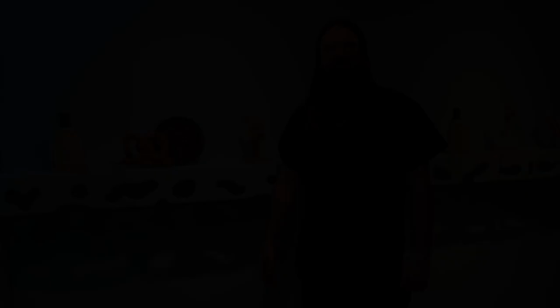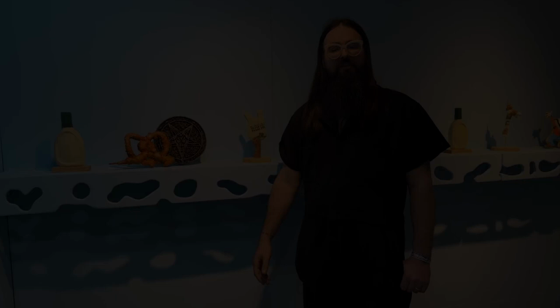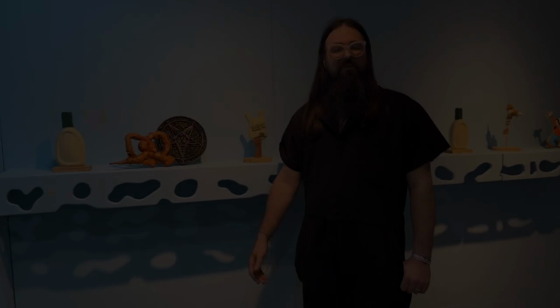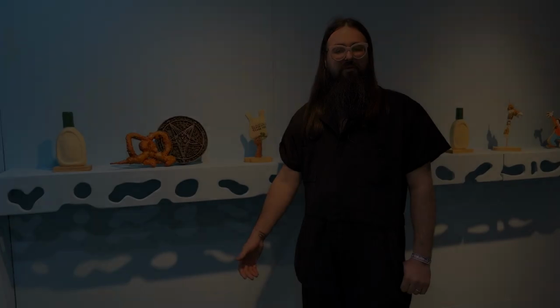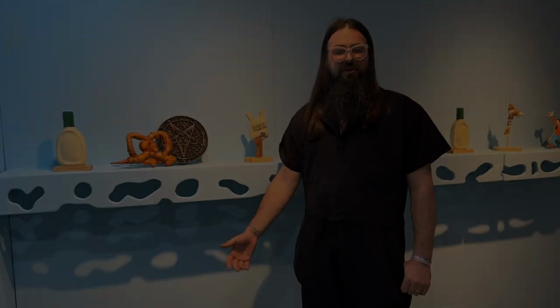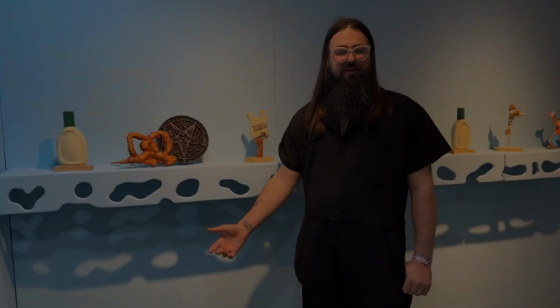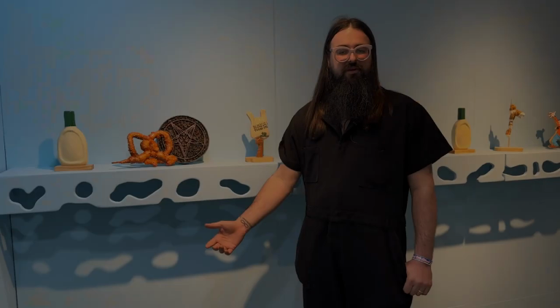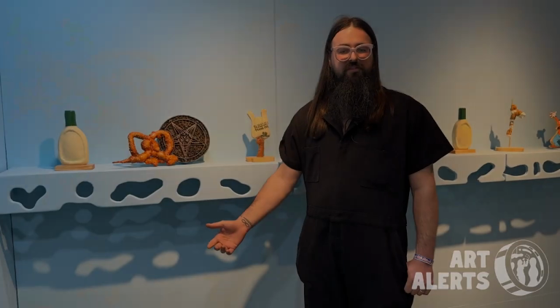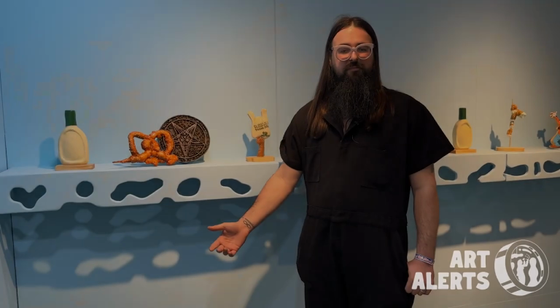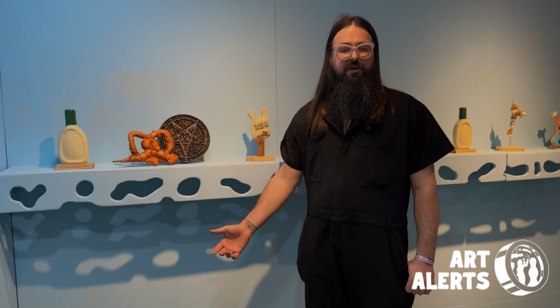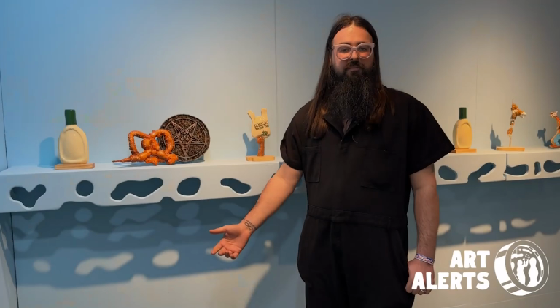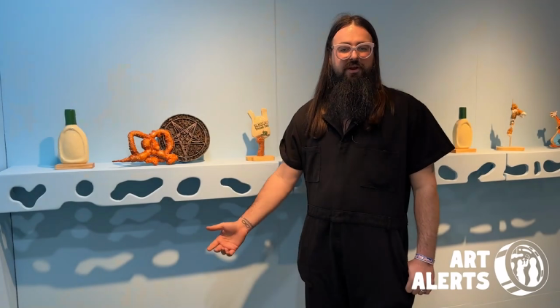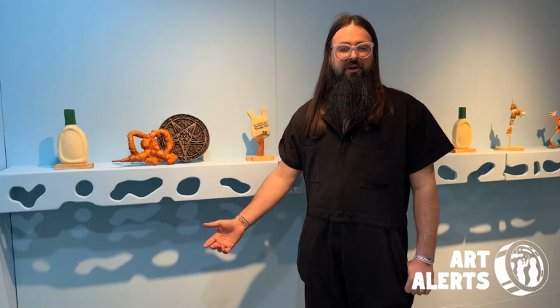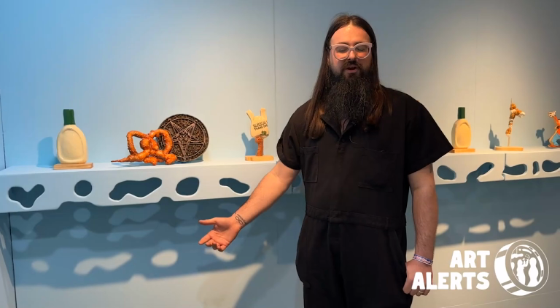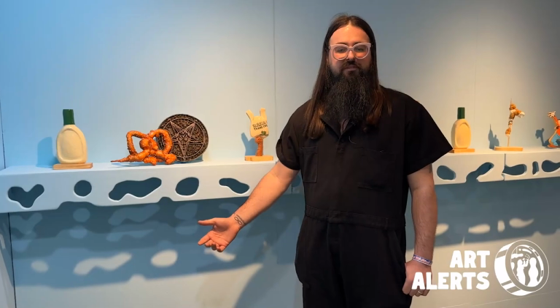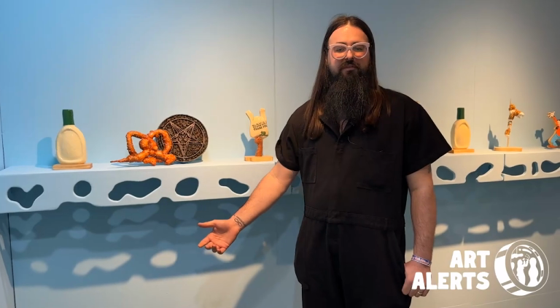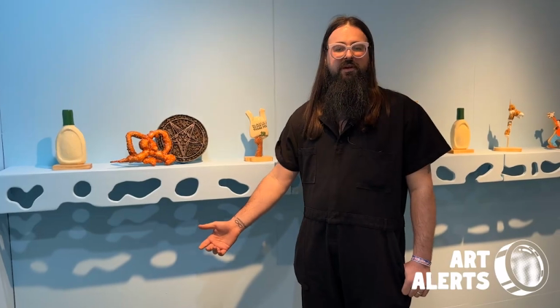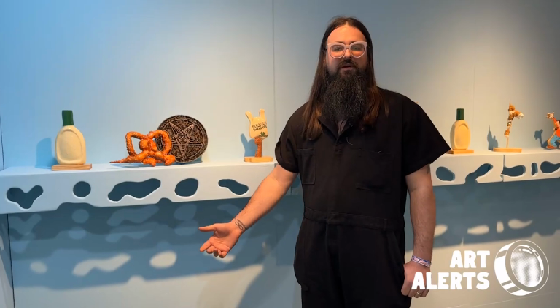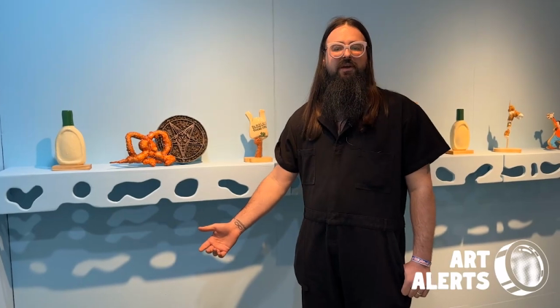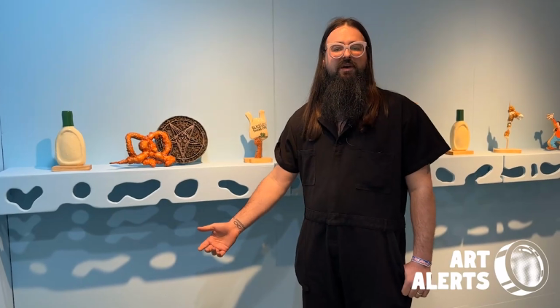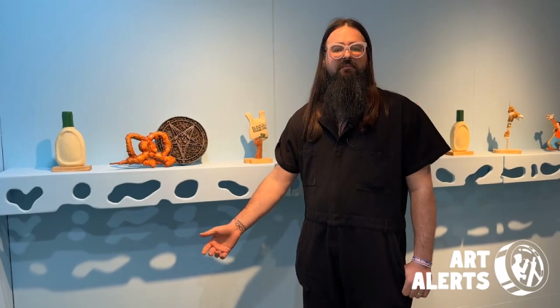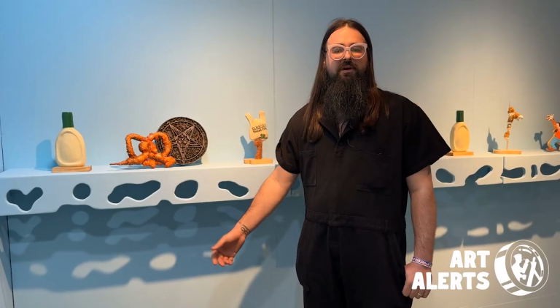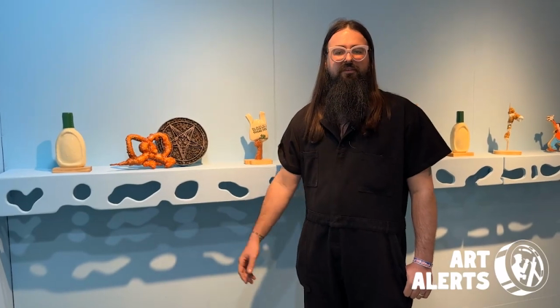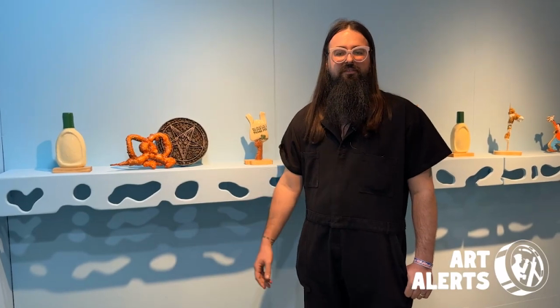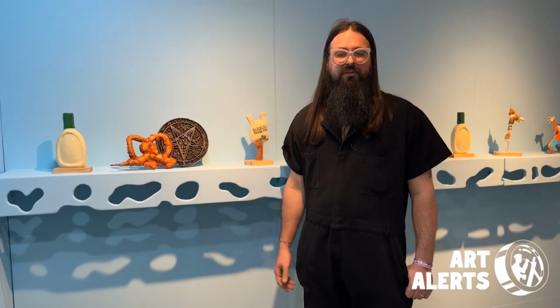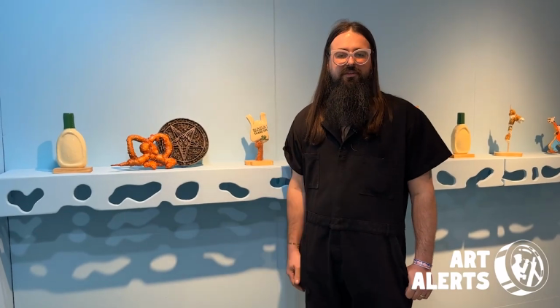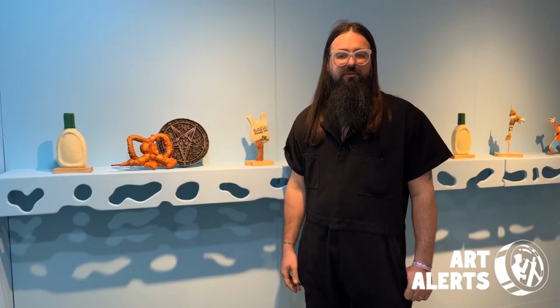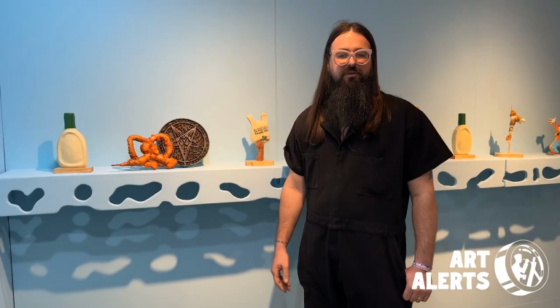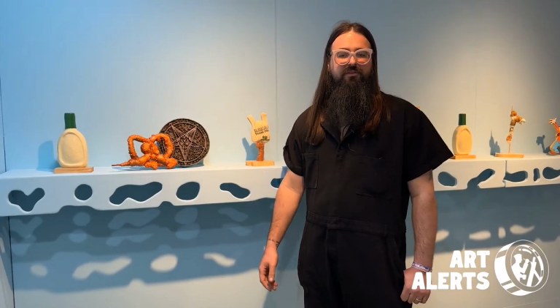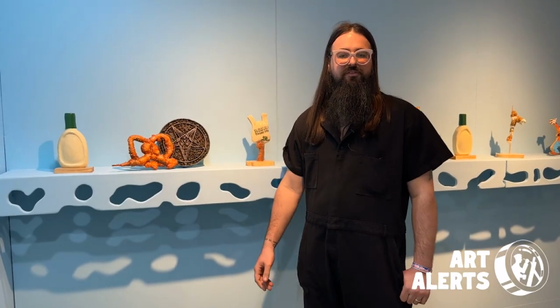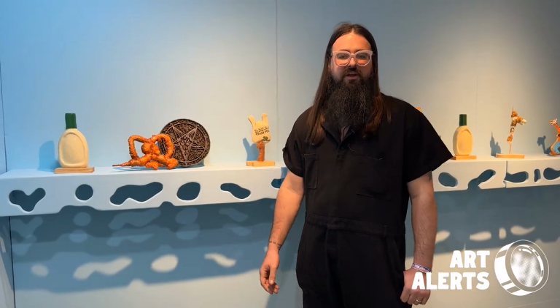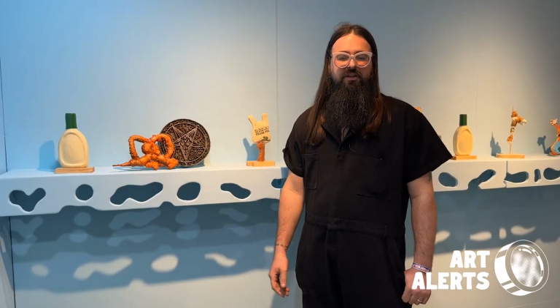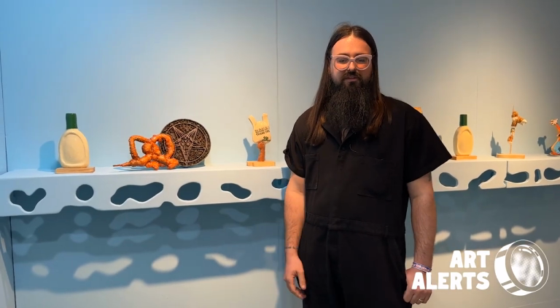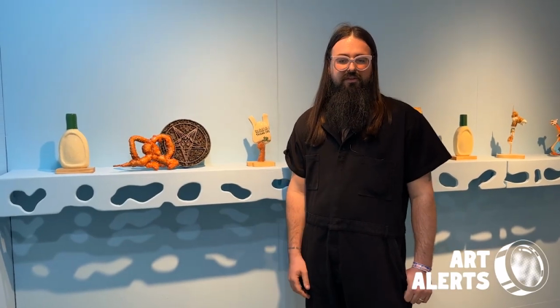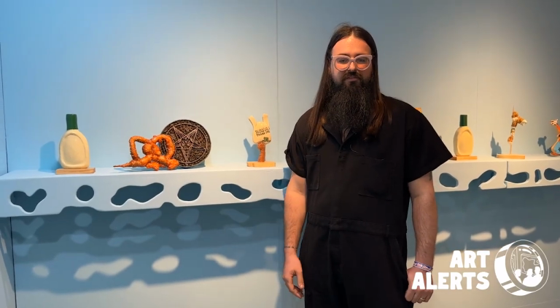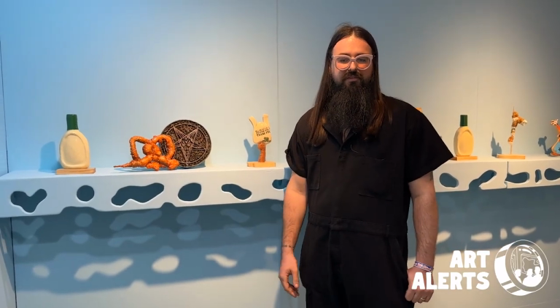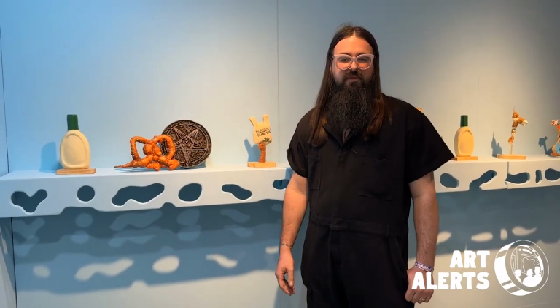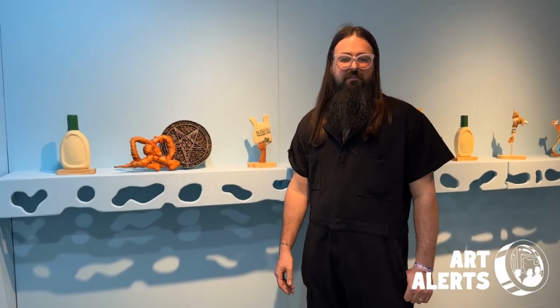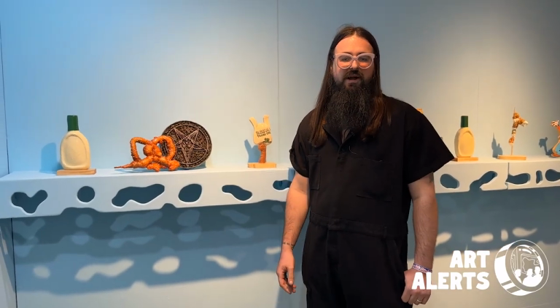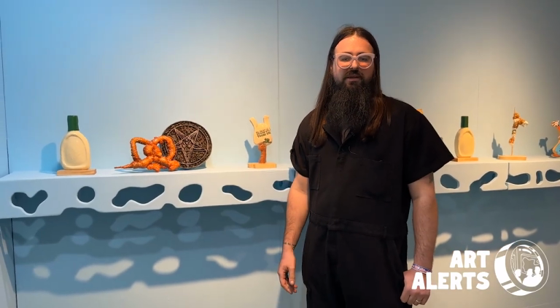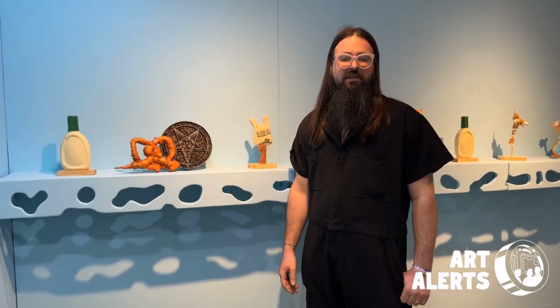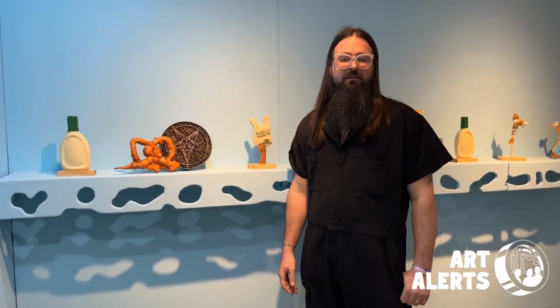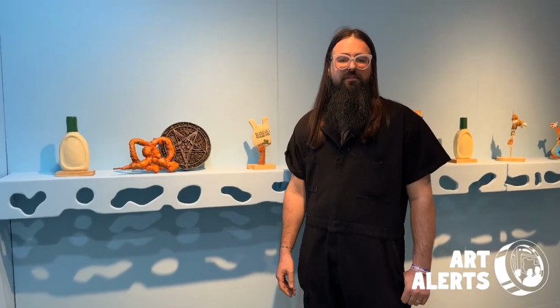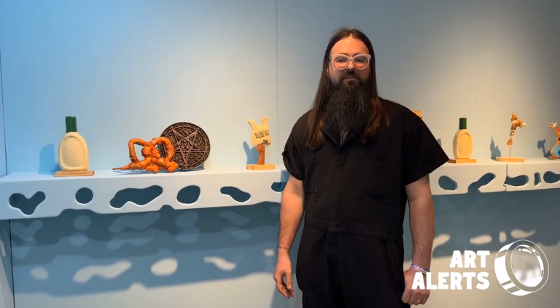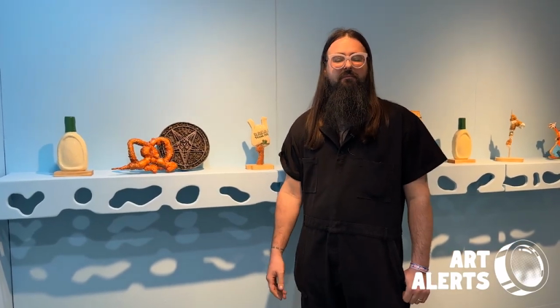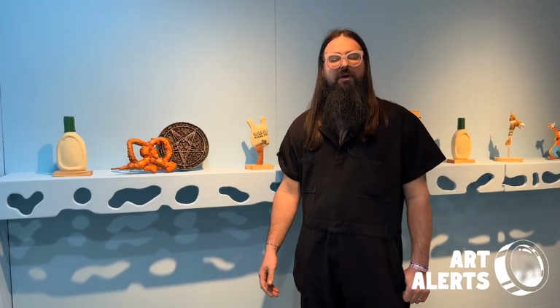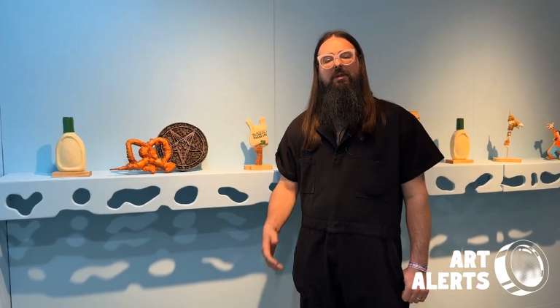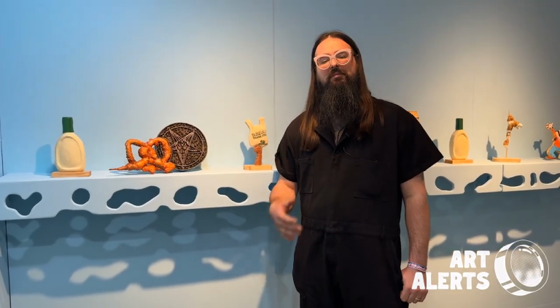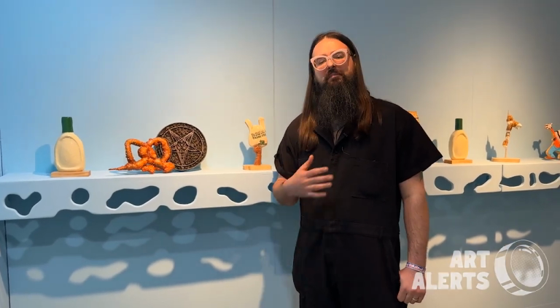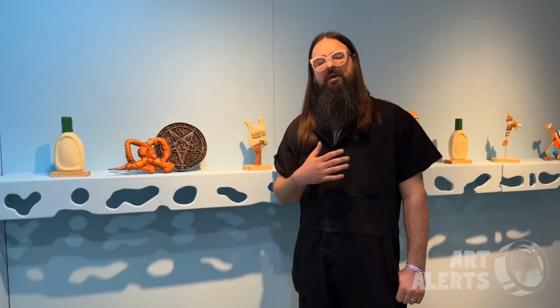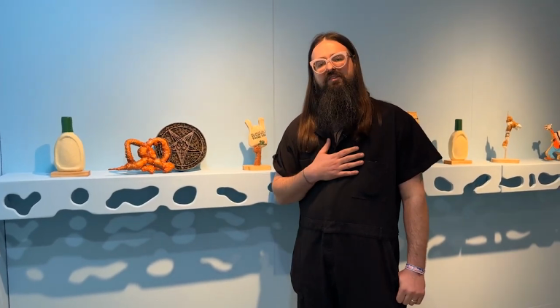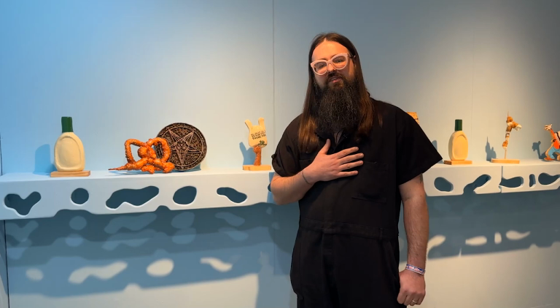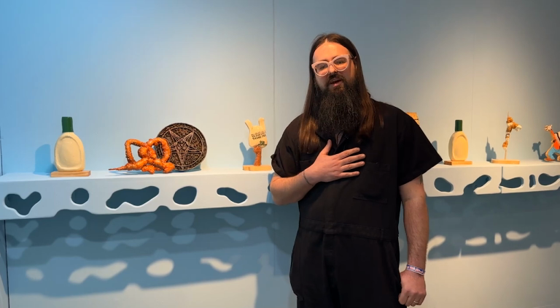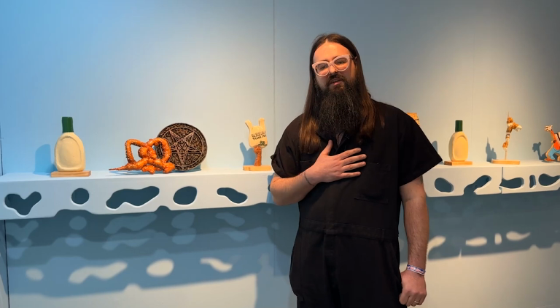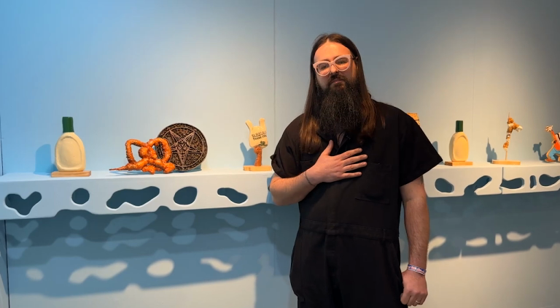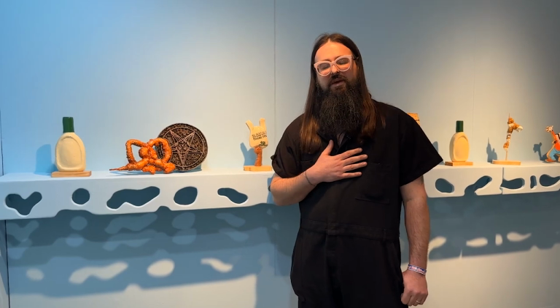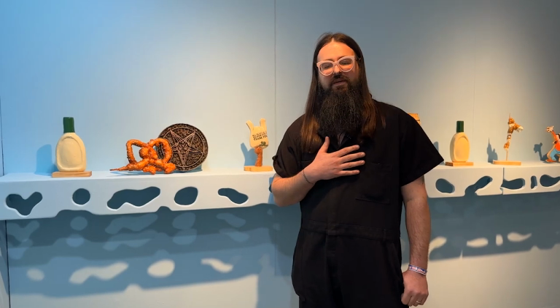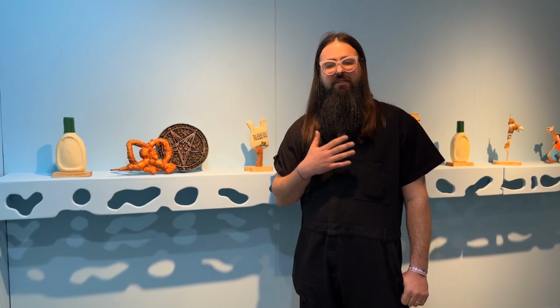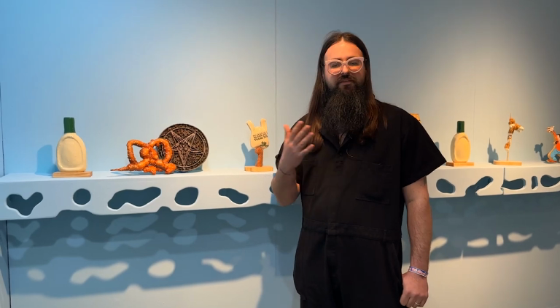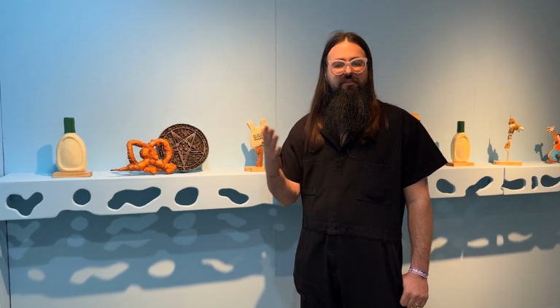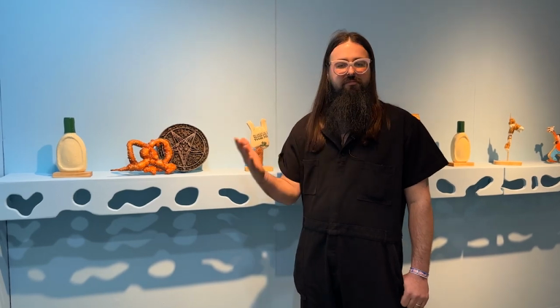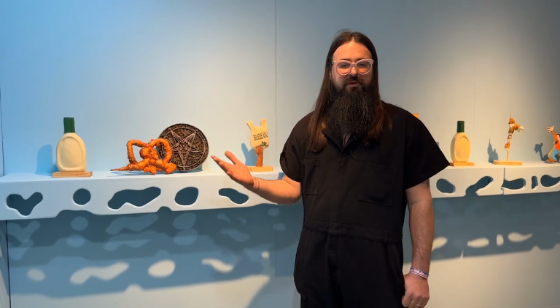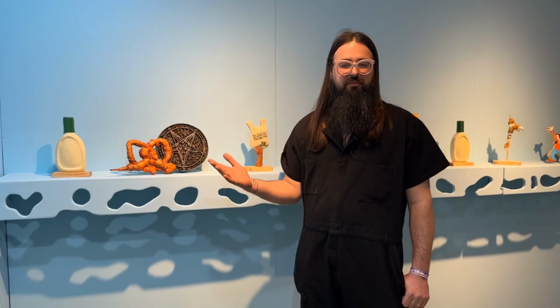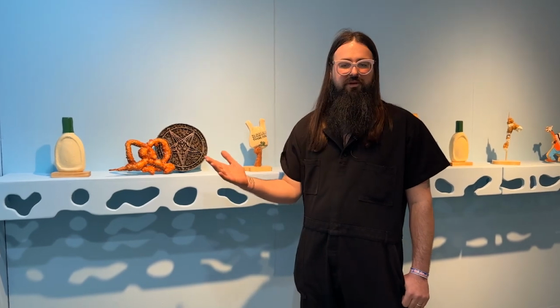We're here at Spring Break Art Fair at my solo booth challenge piece for the Apocalypse. My name is Mike Chapp and this is my life.